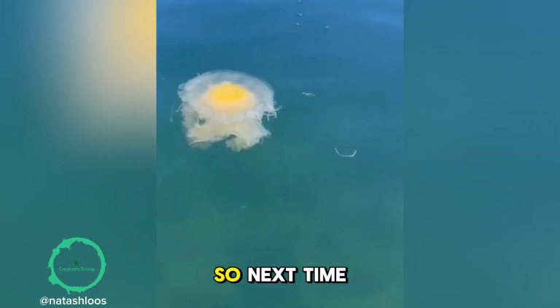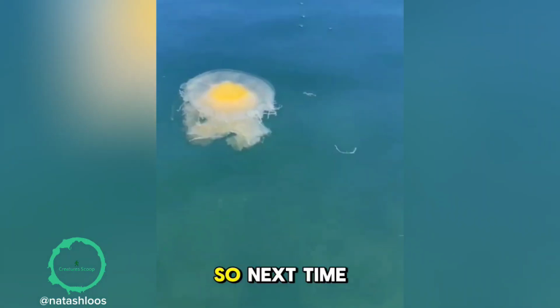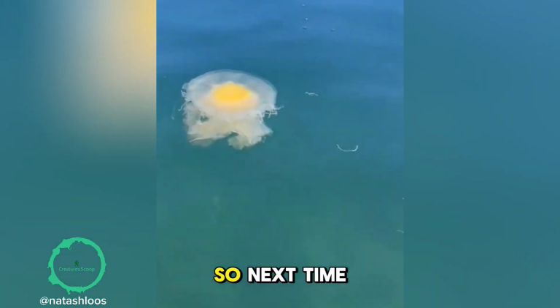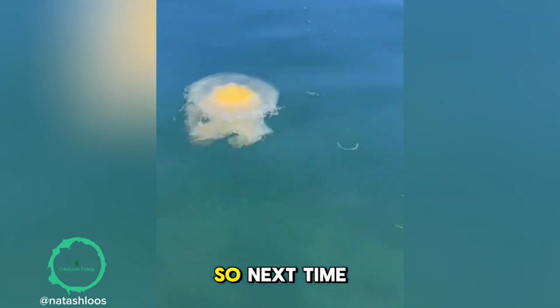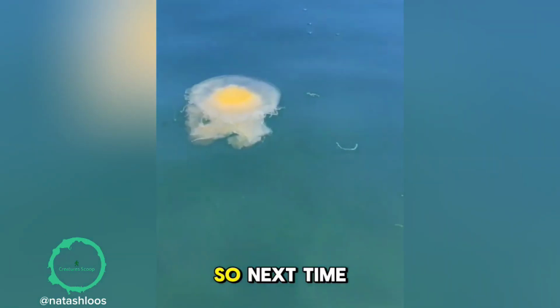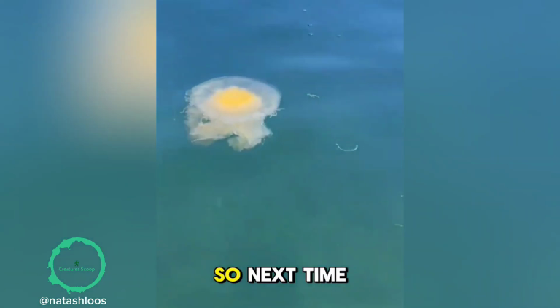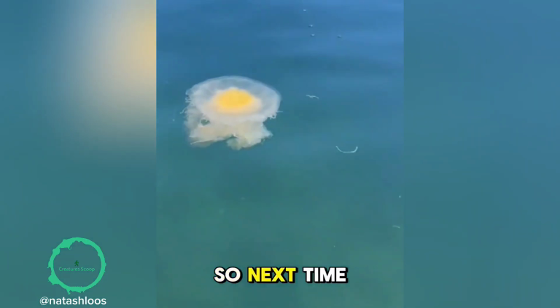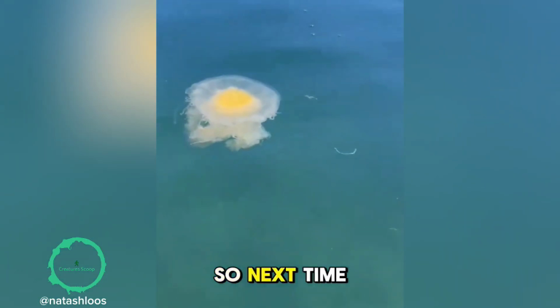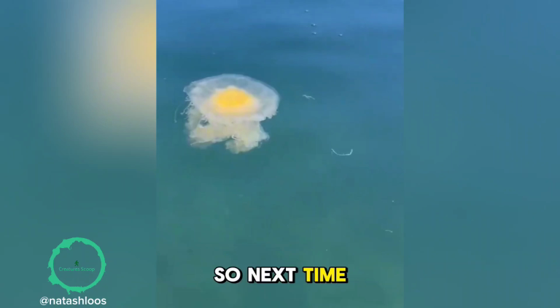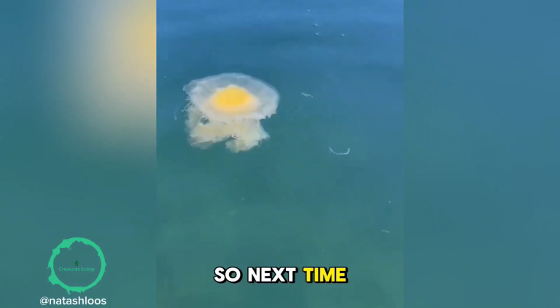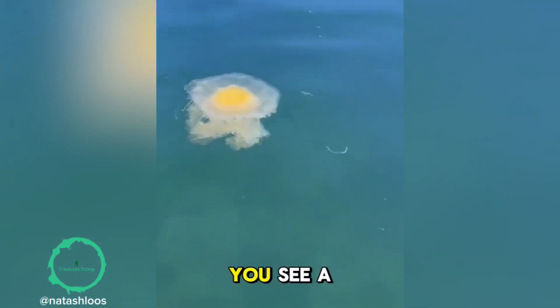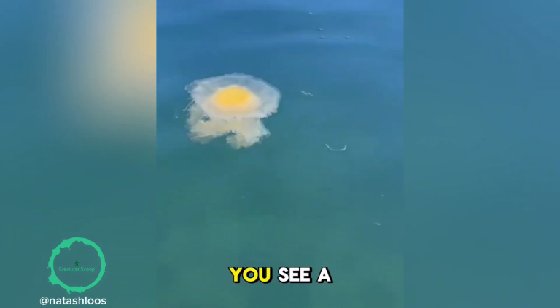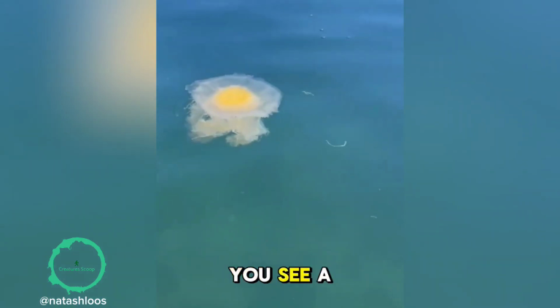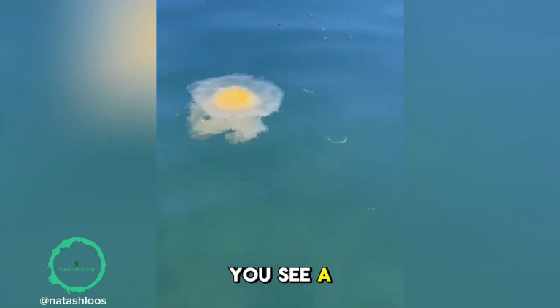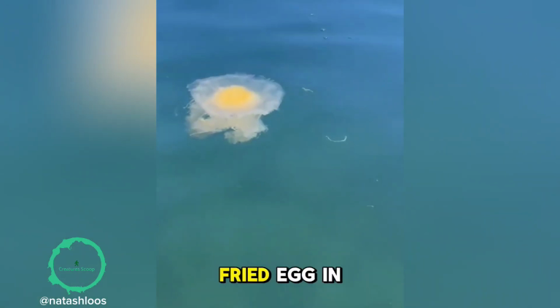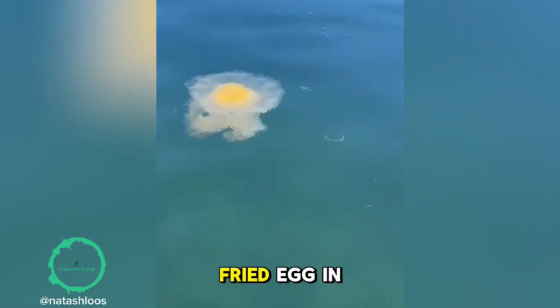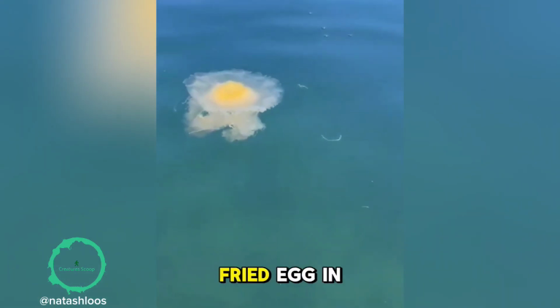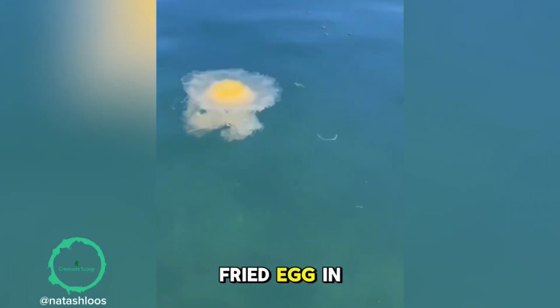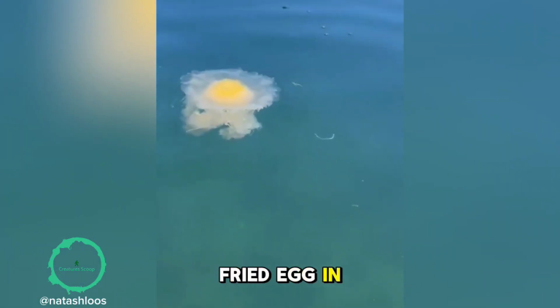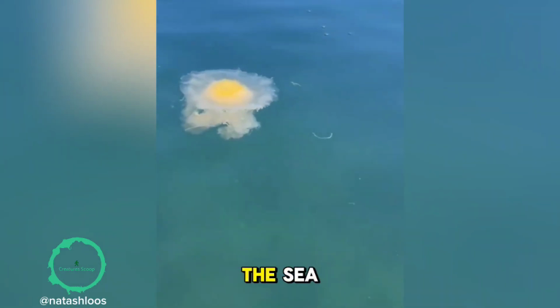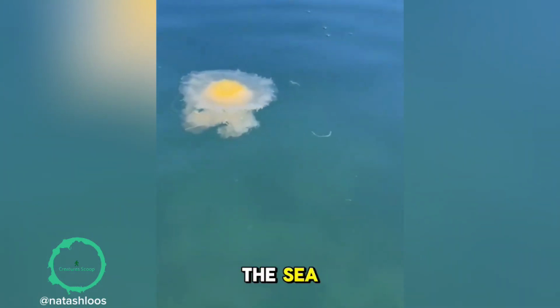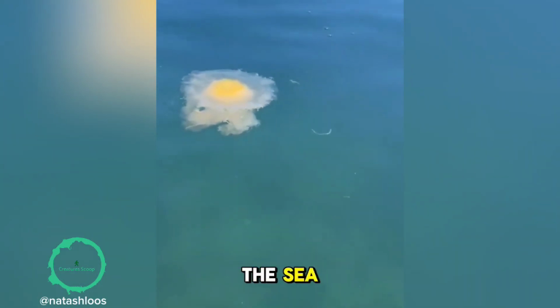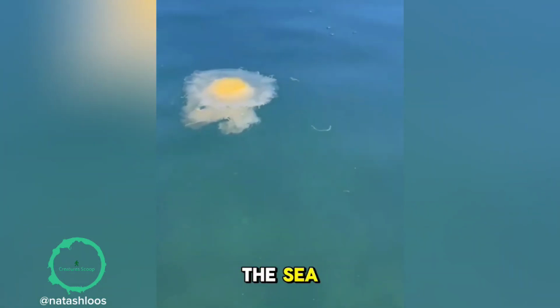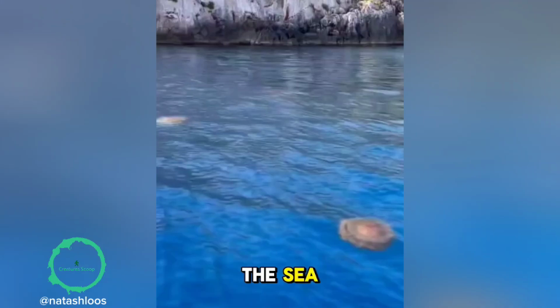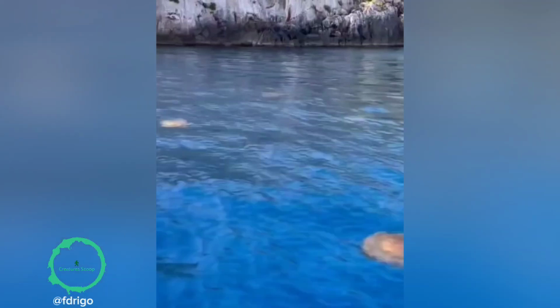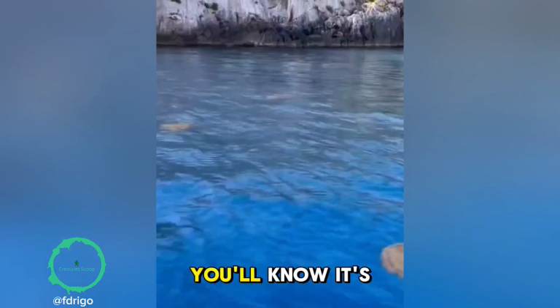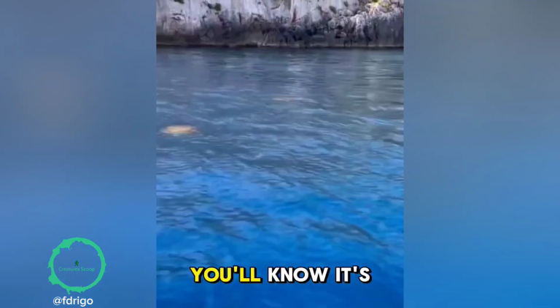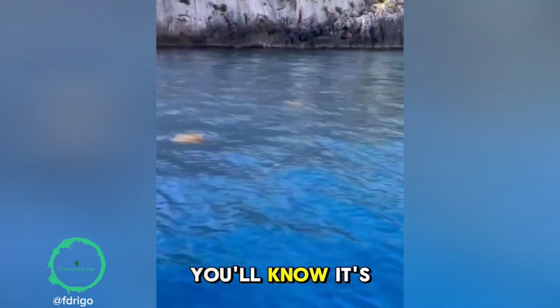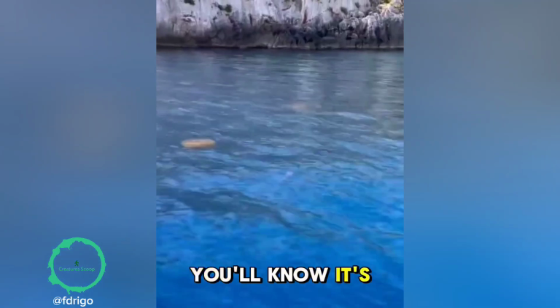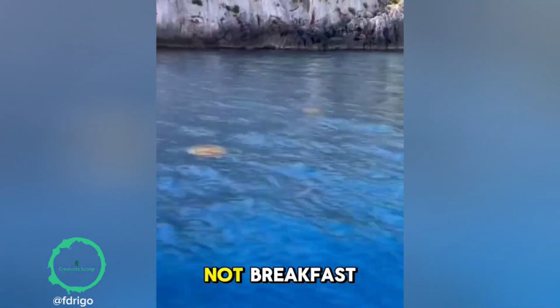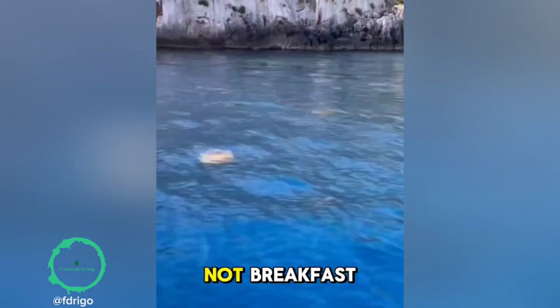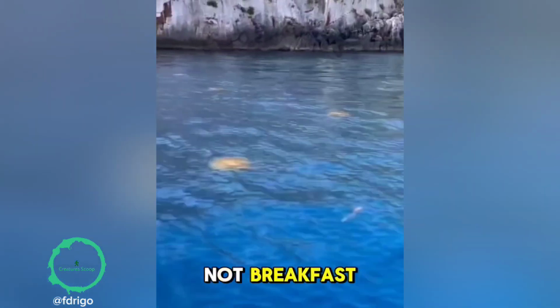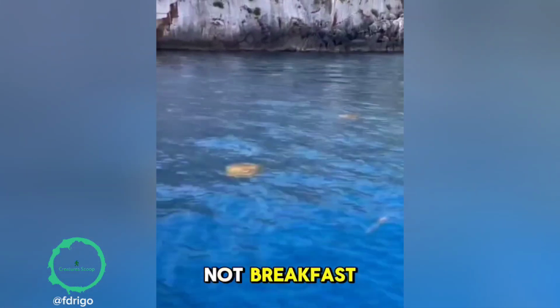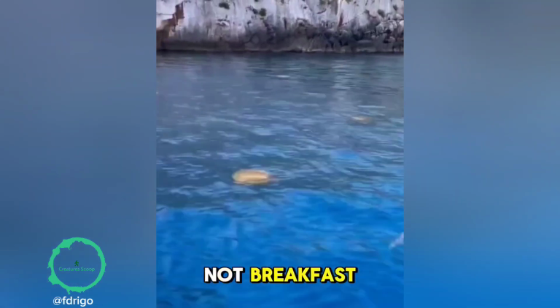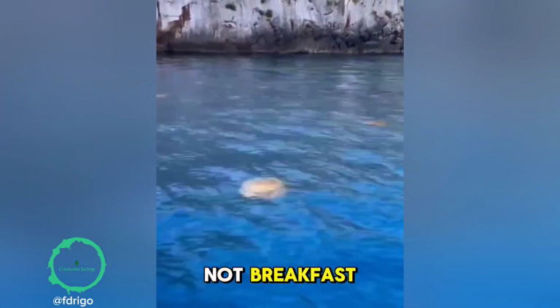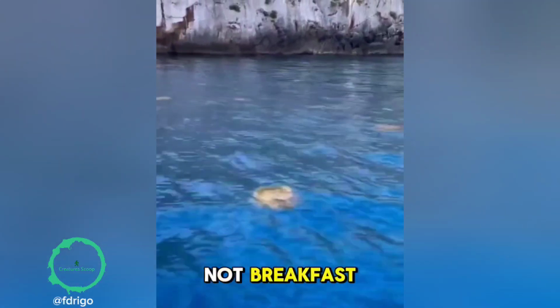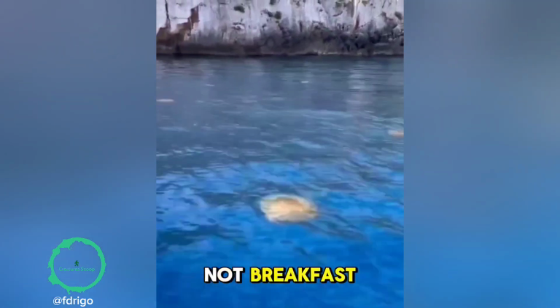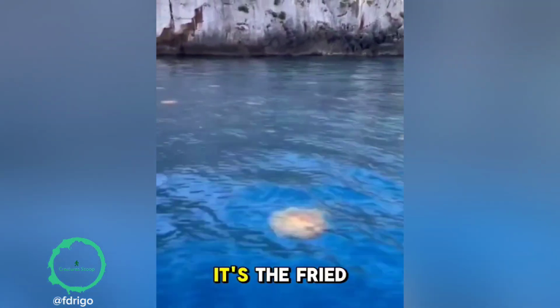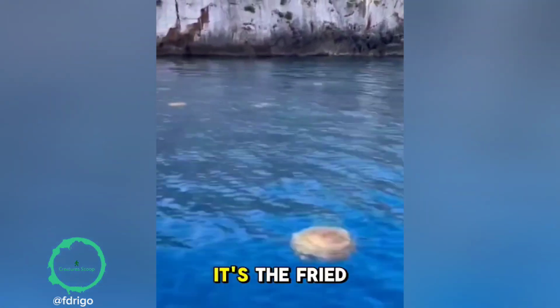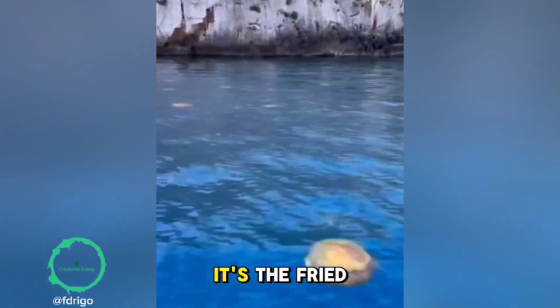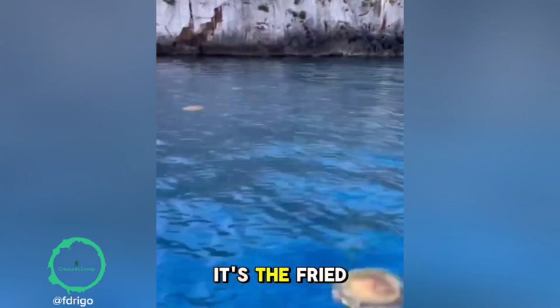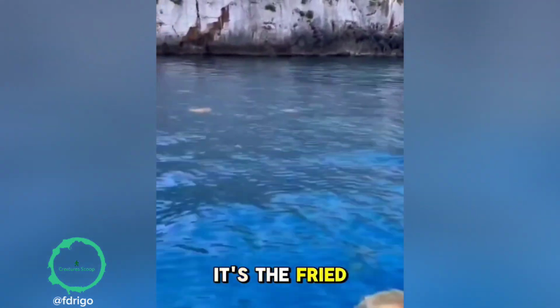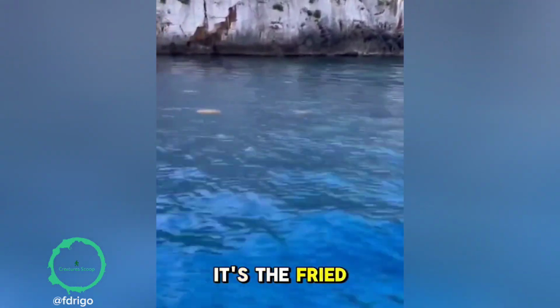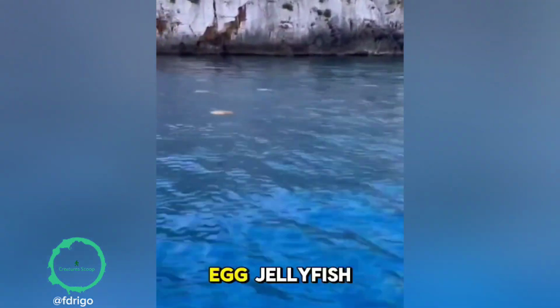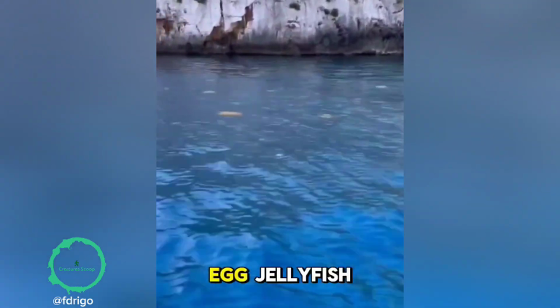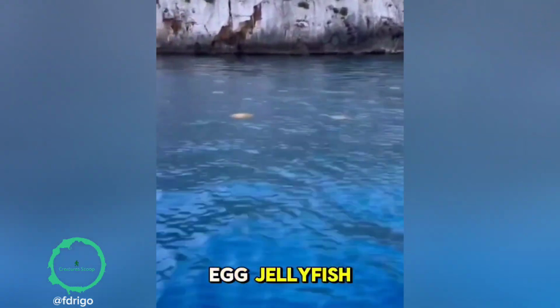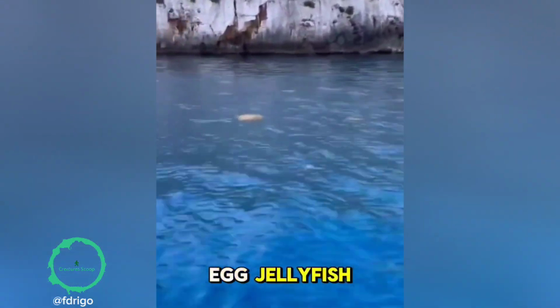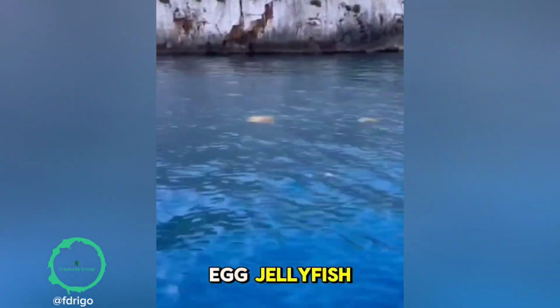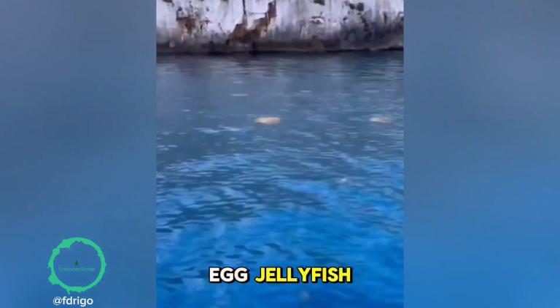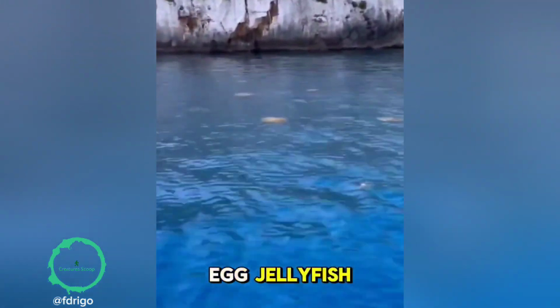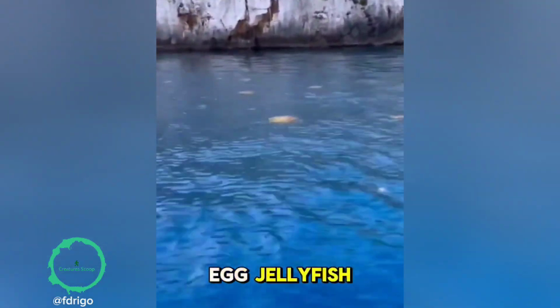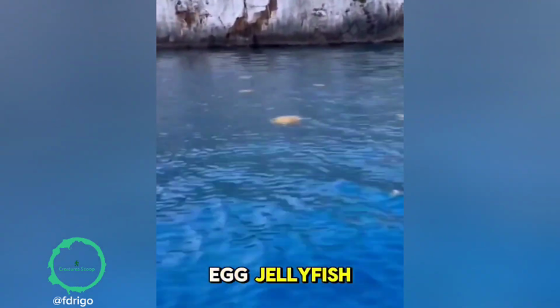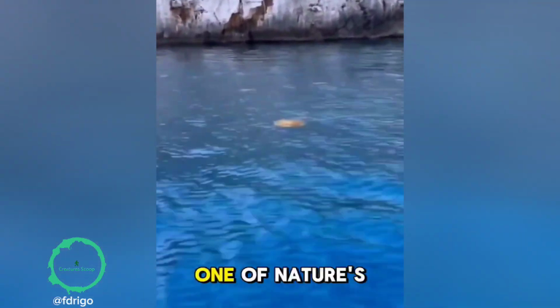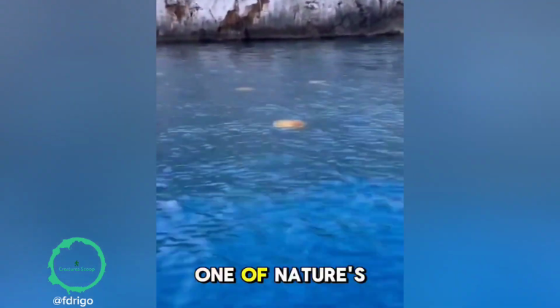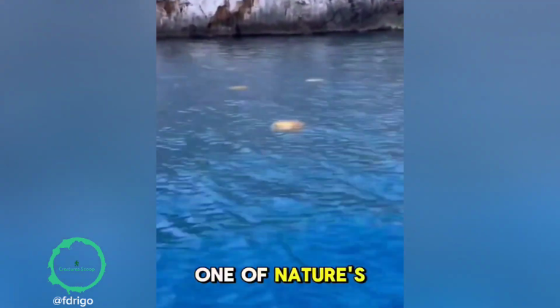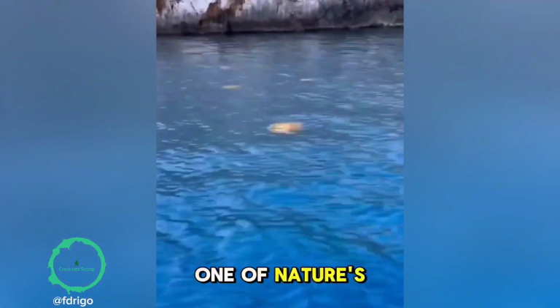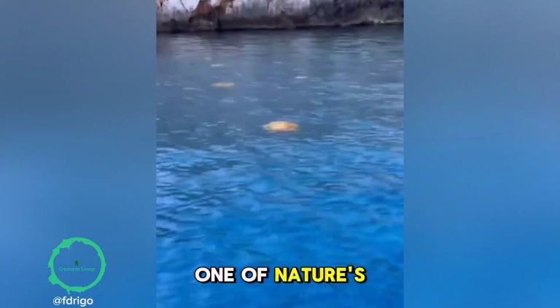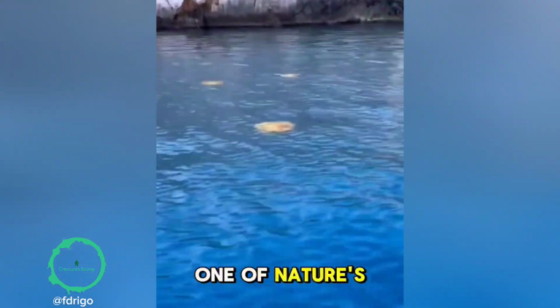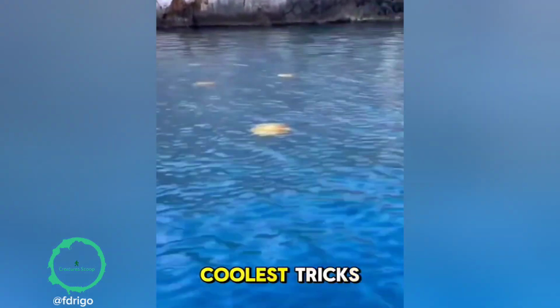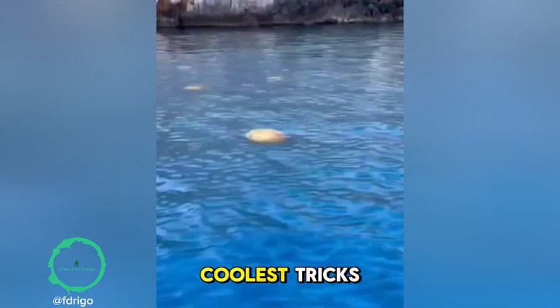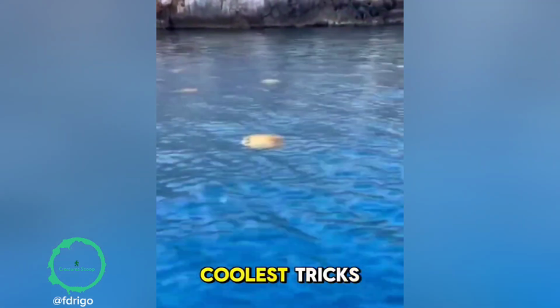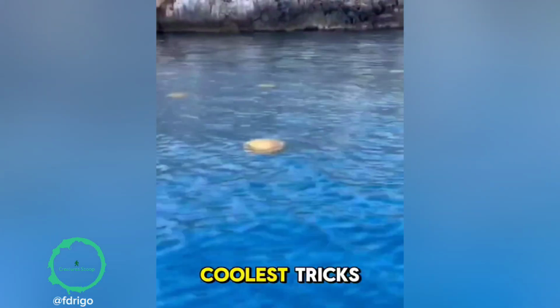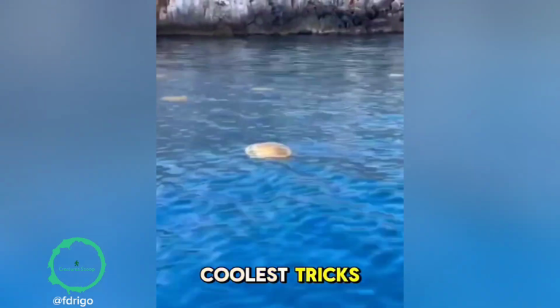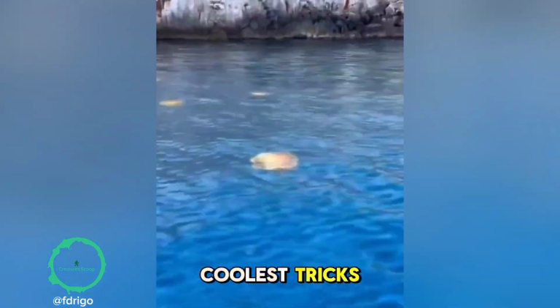So next time you see a fried egg in the sea, you'll know it's not breakfast. It's the fried egg jellyfish, one of nature's coolest tricks.